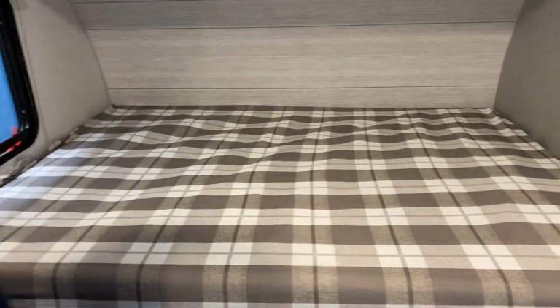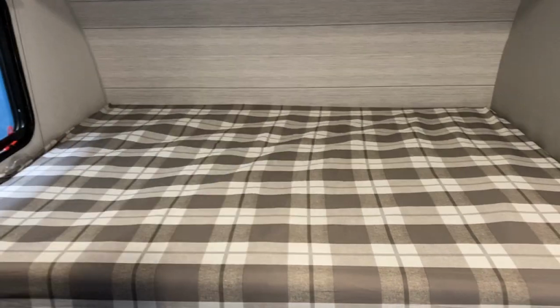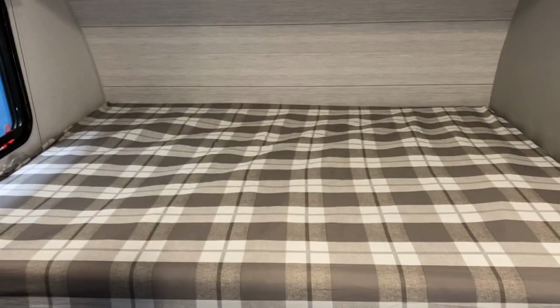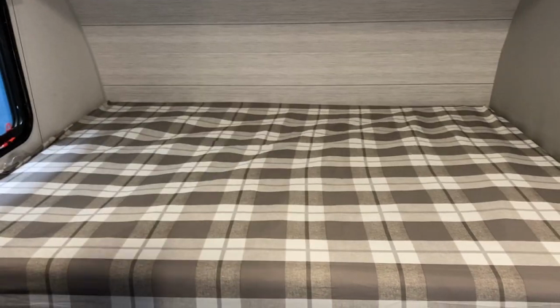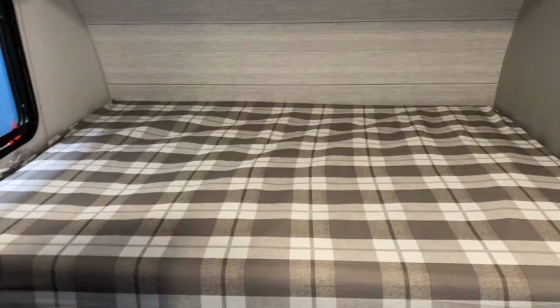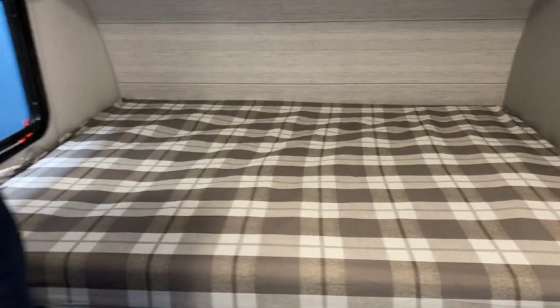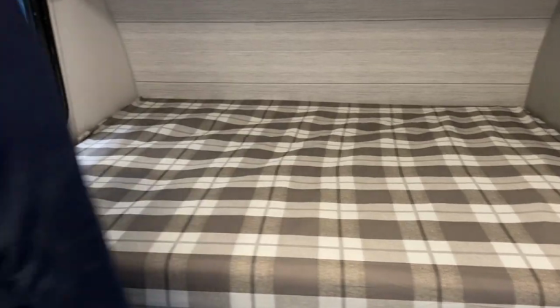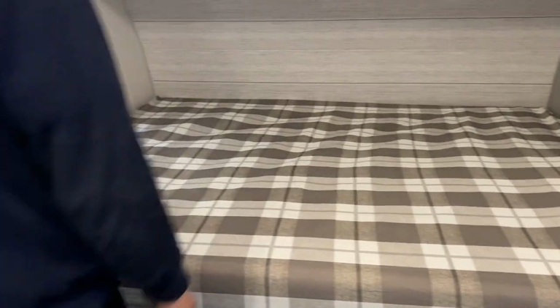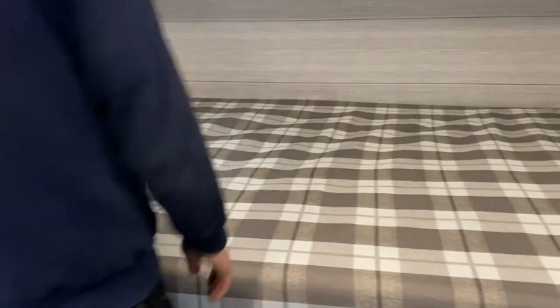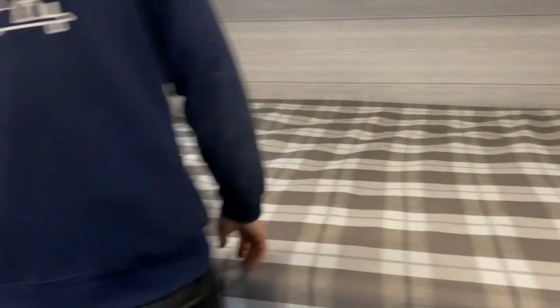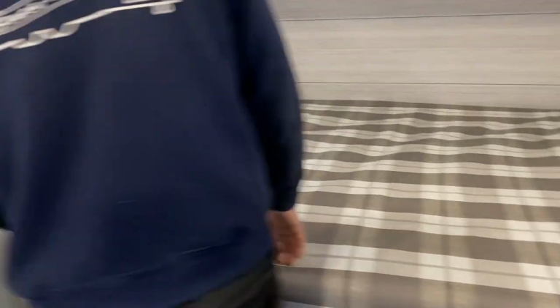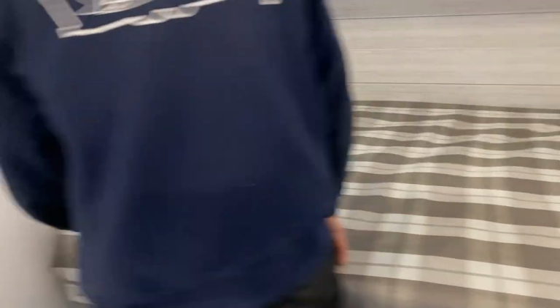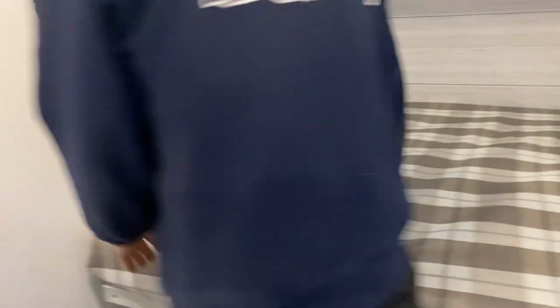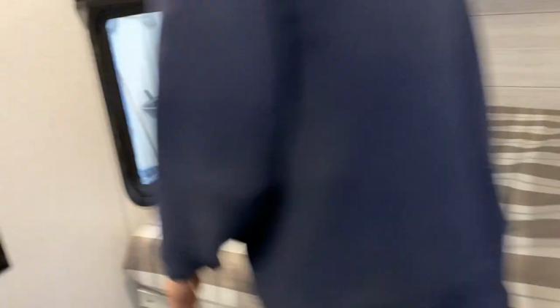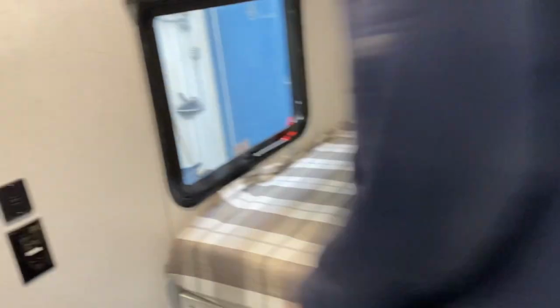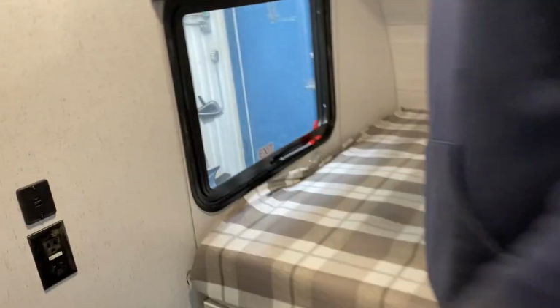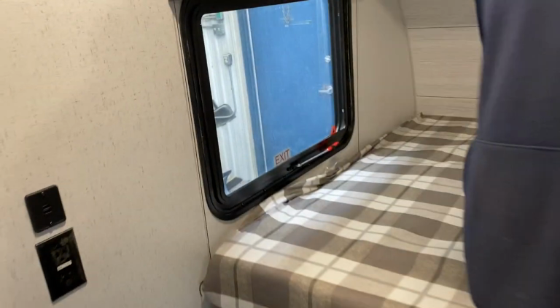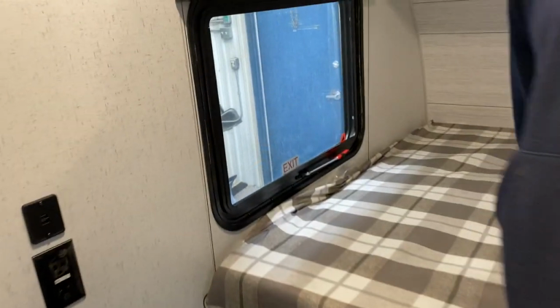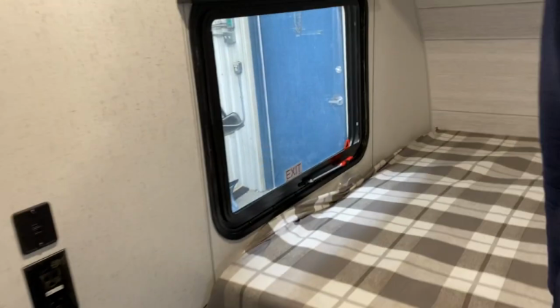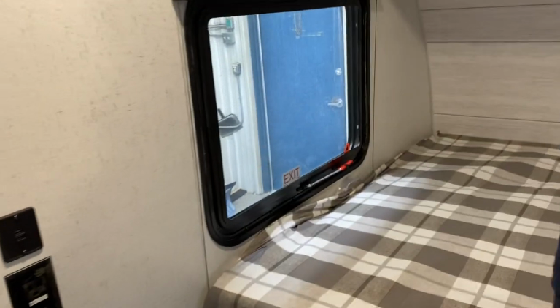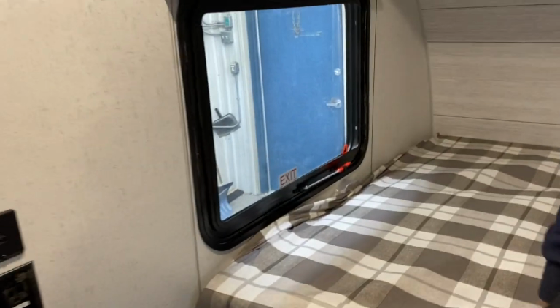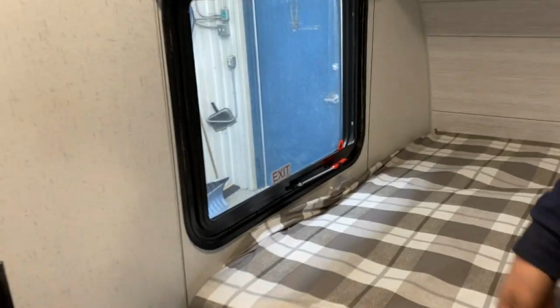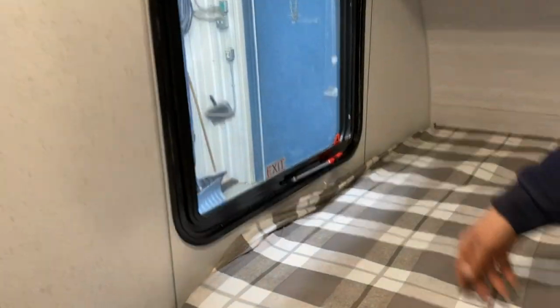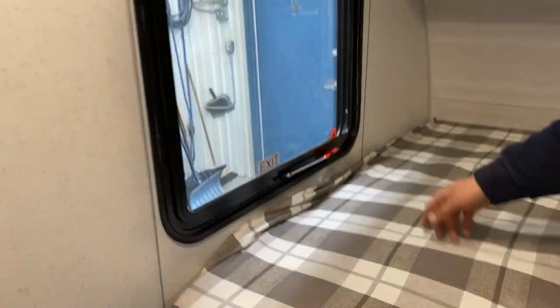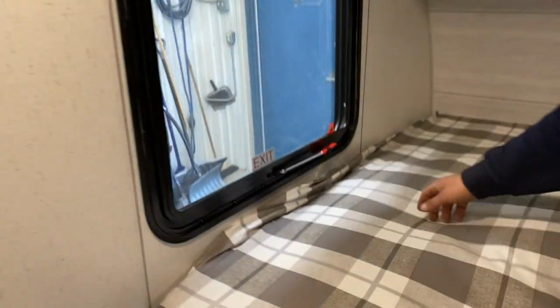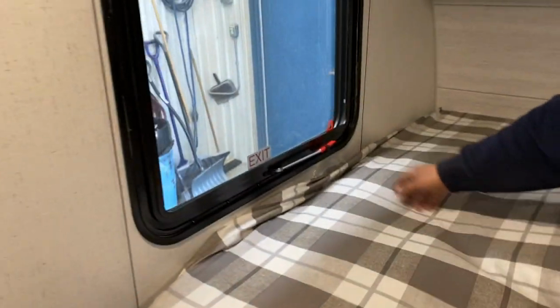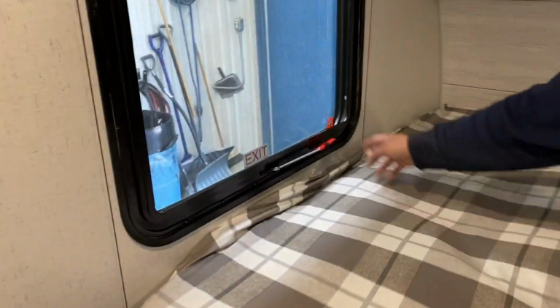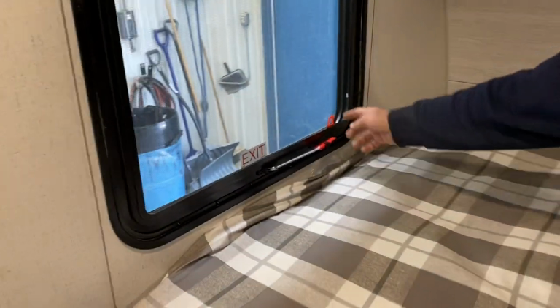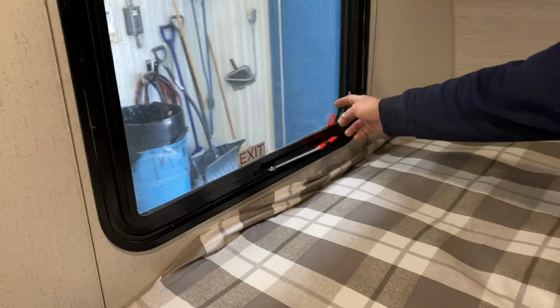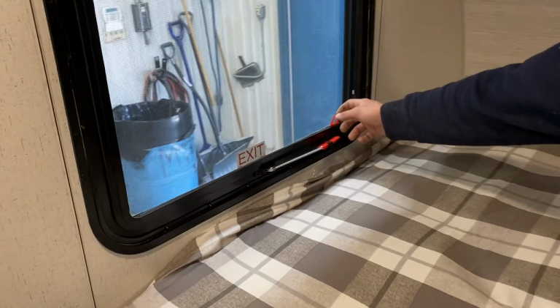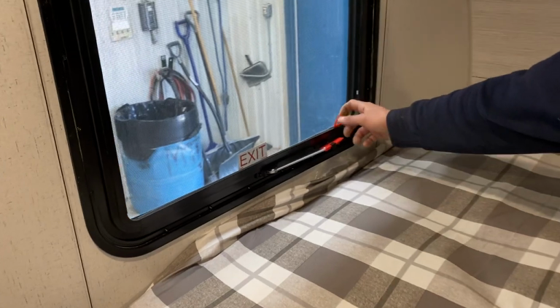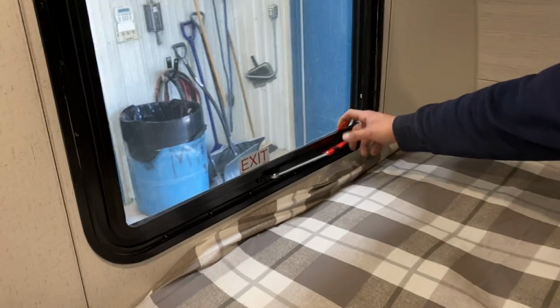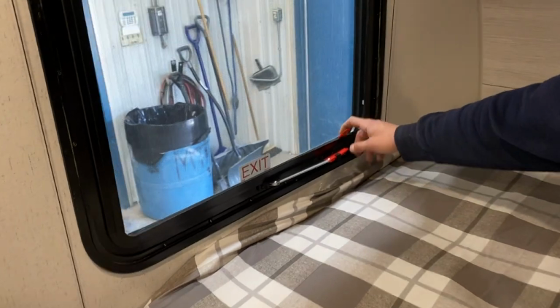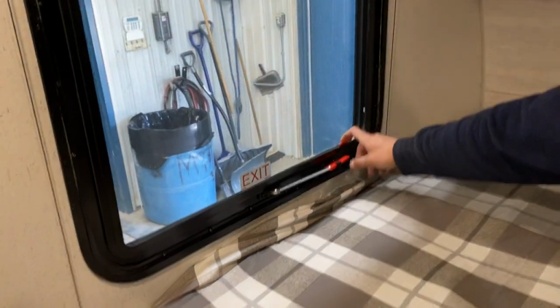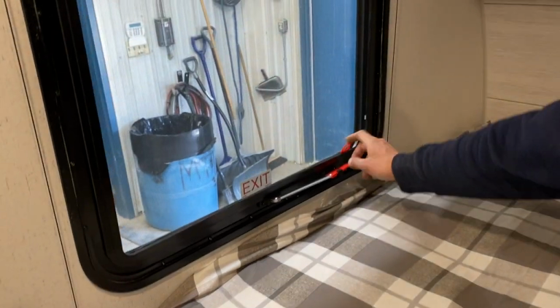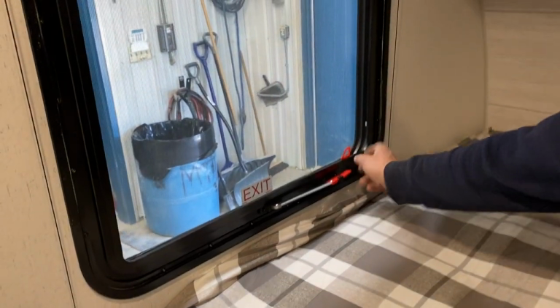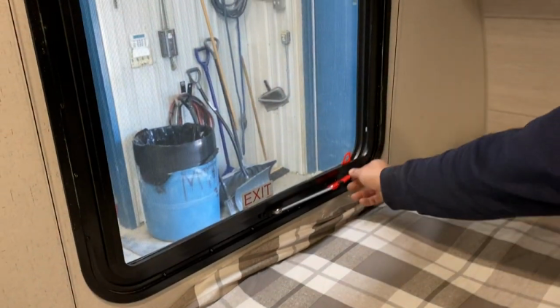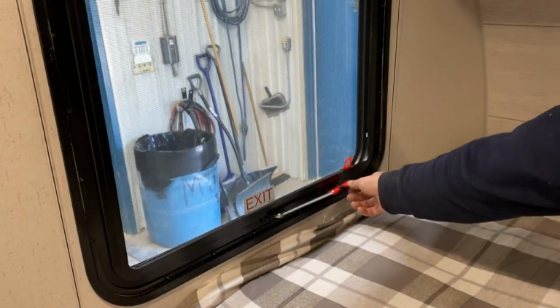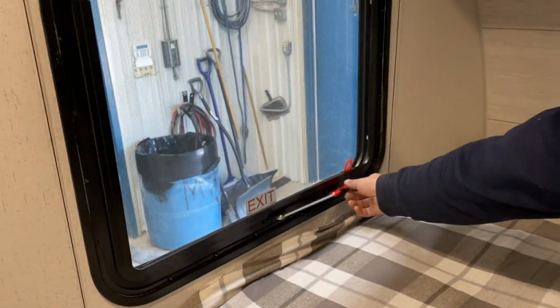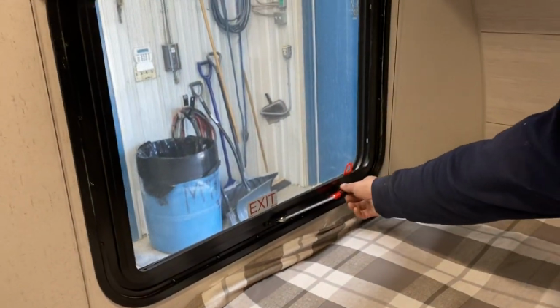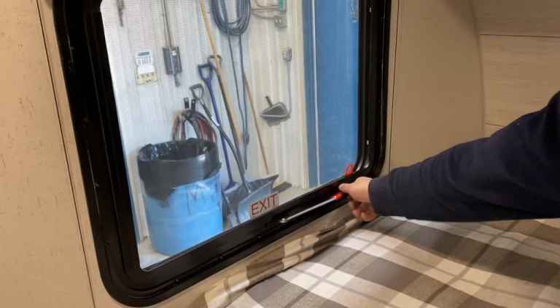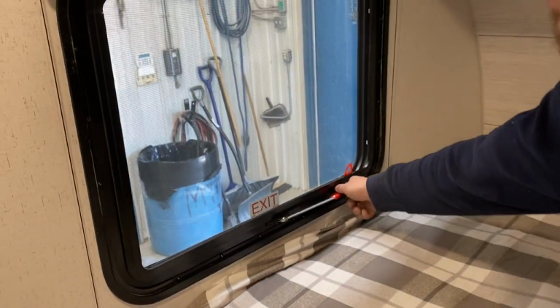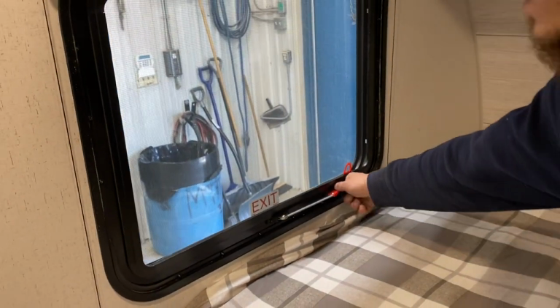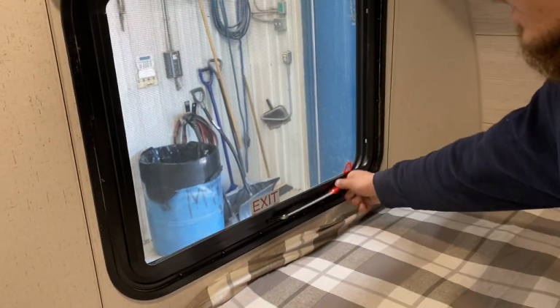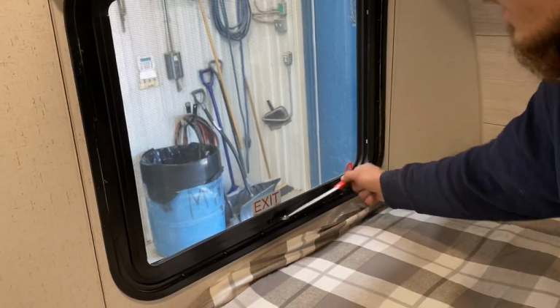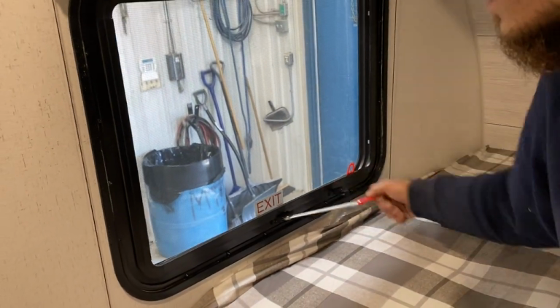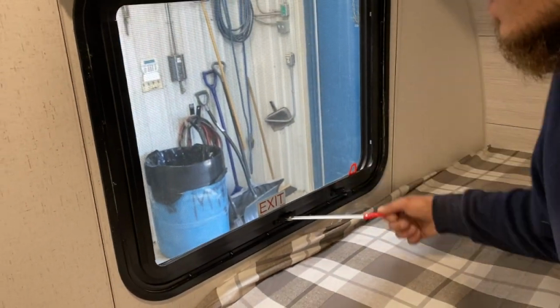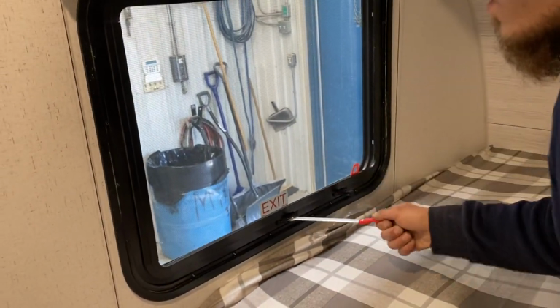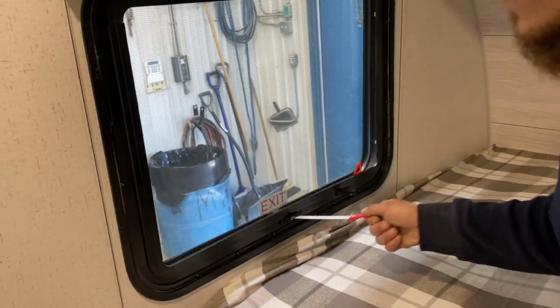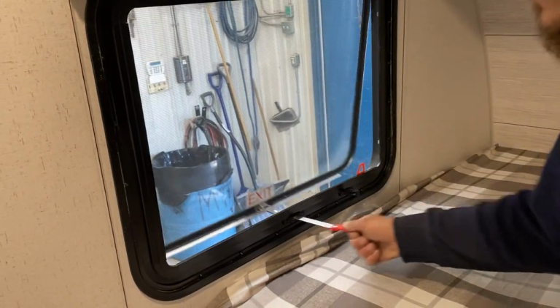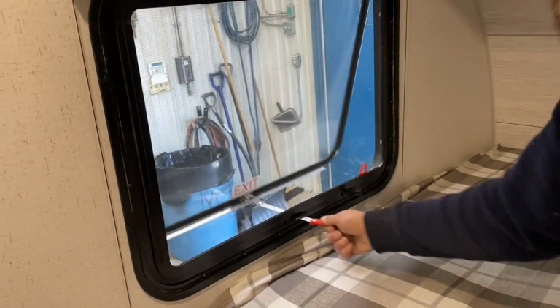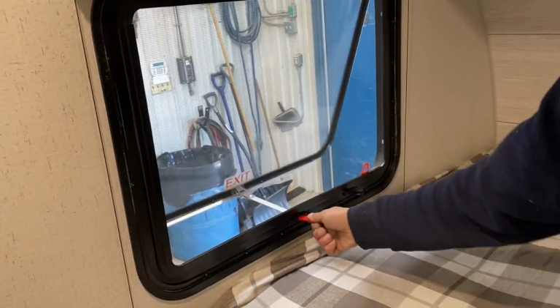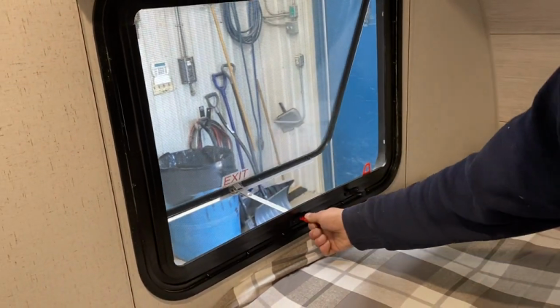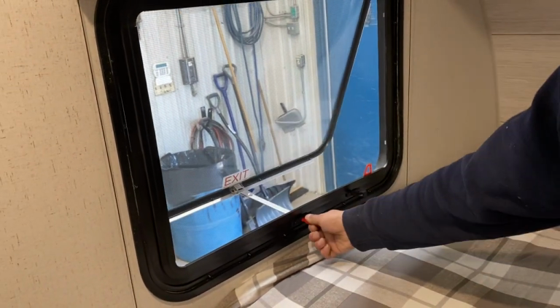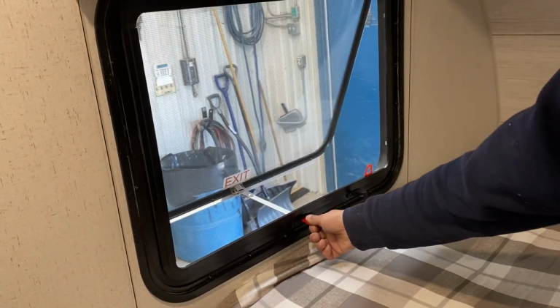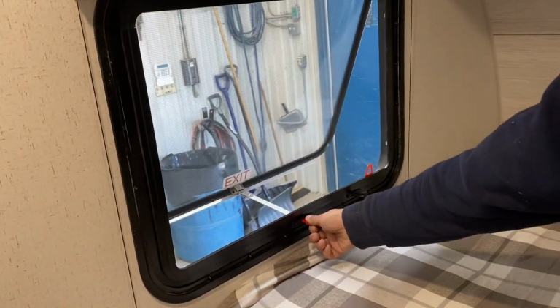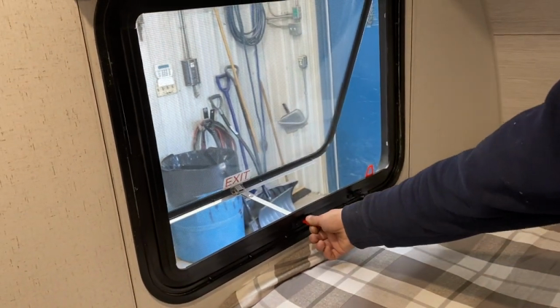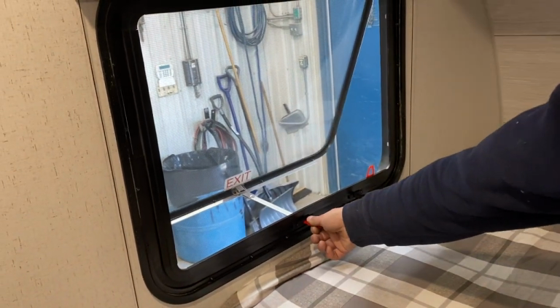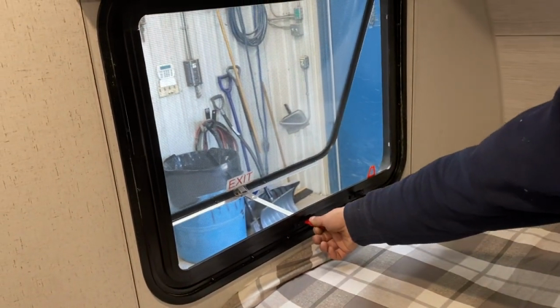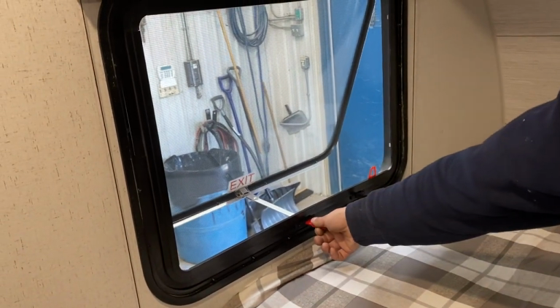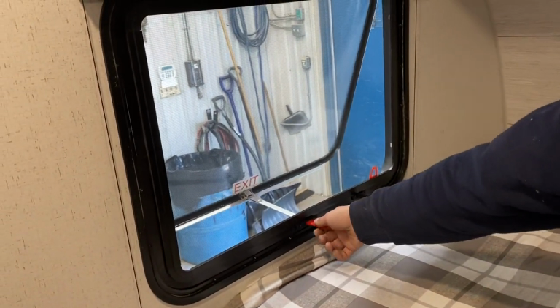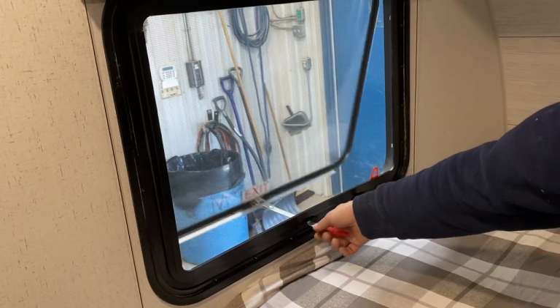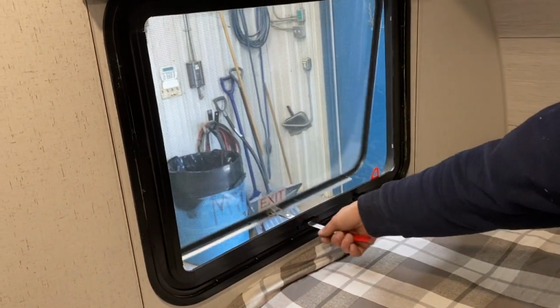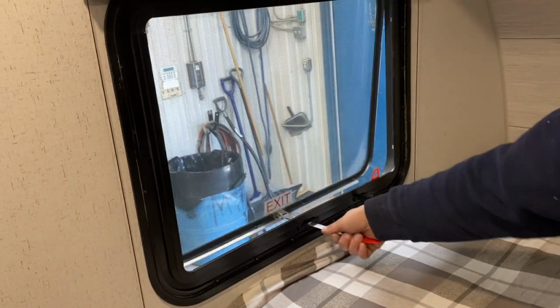Emergency exit is on the side here. Pull the red tab to remove the screen, take this handle, throw it outside, and hop on out.